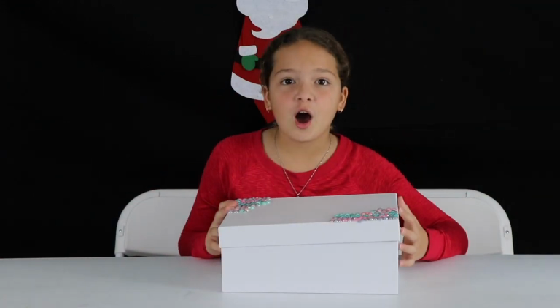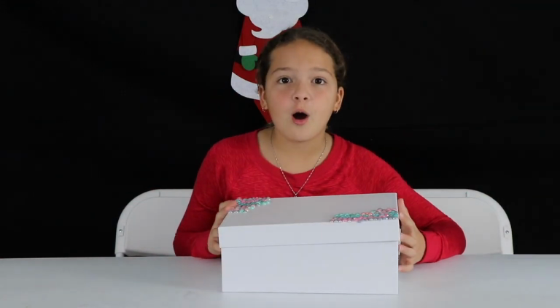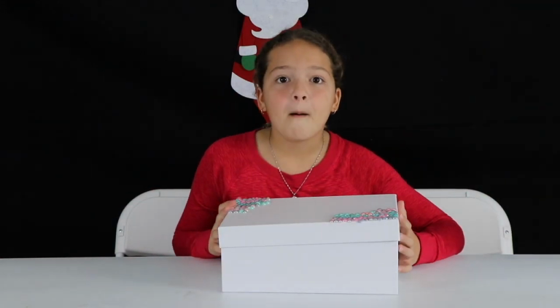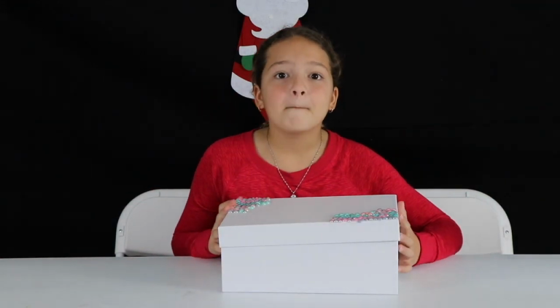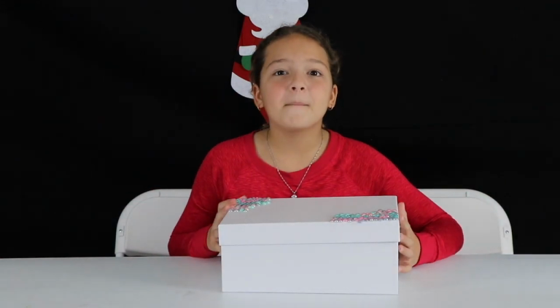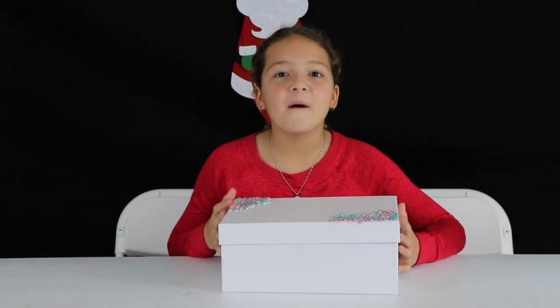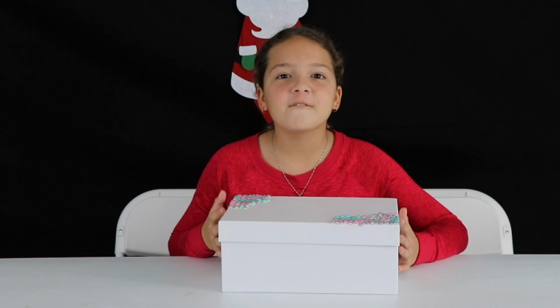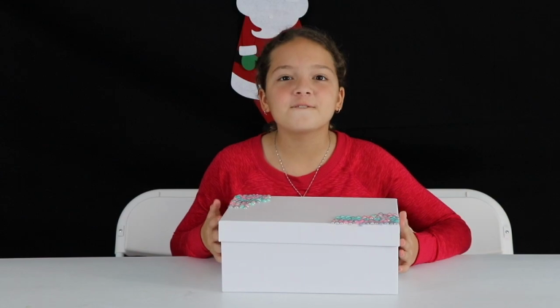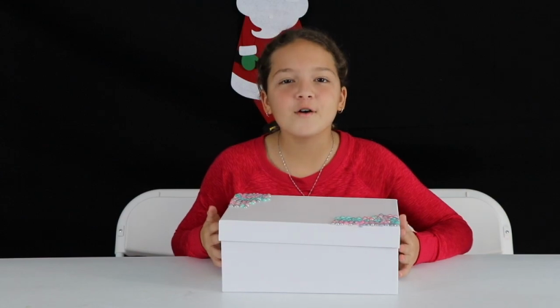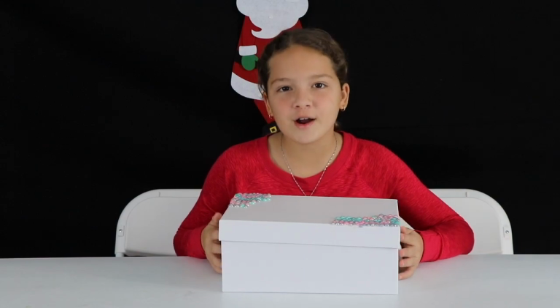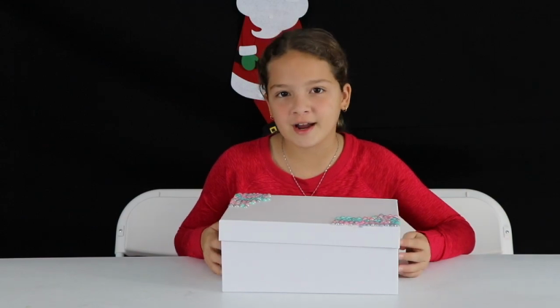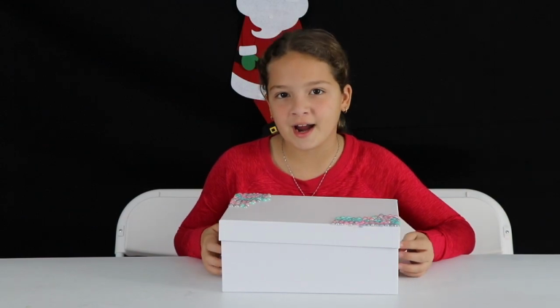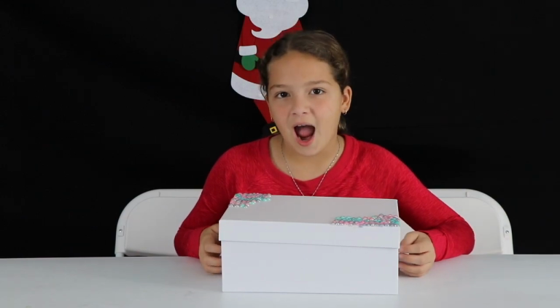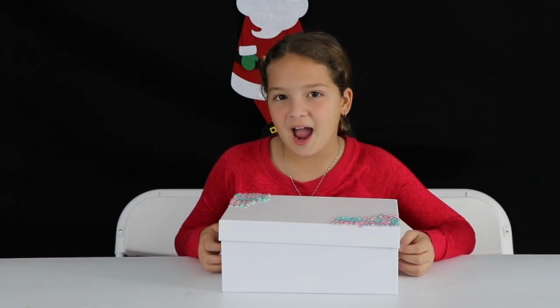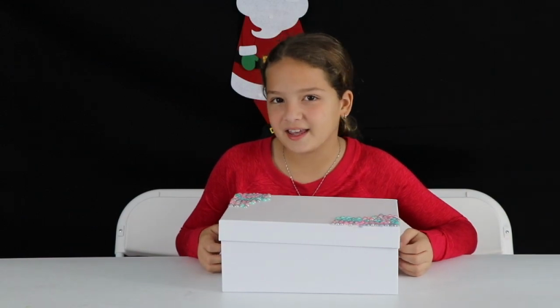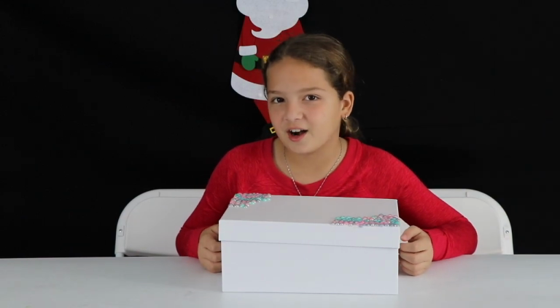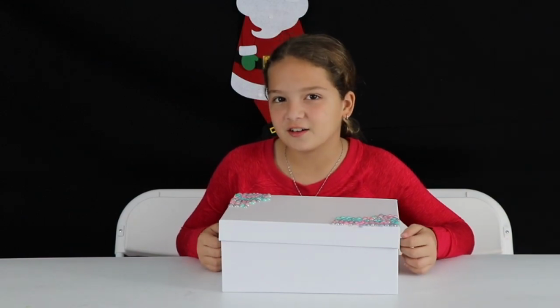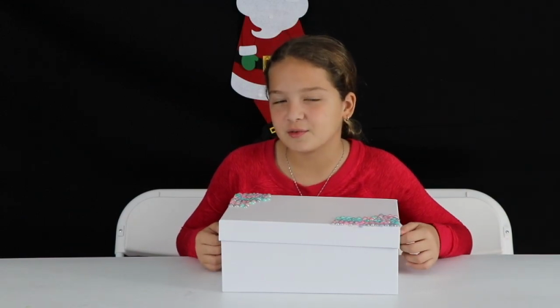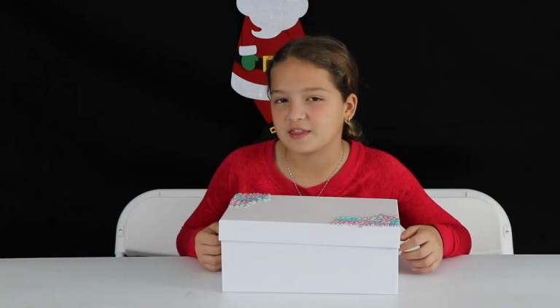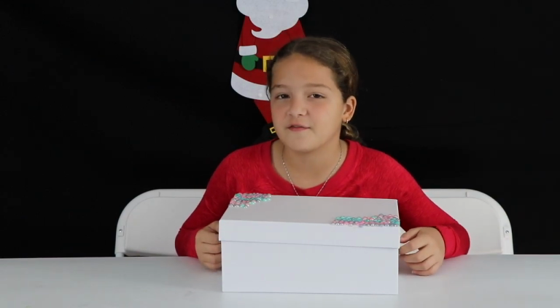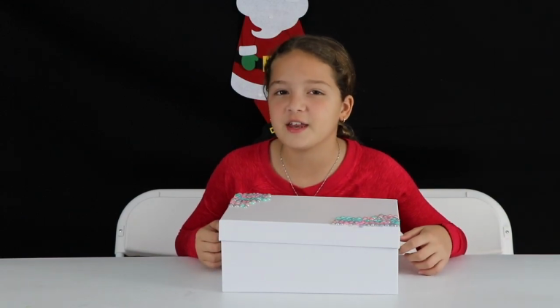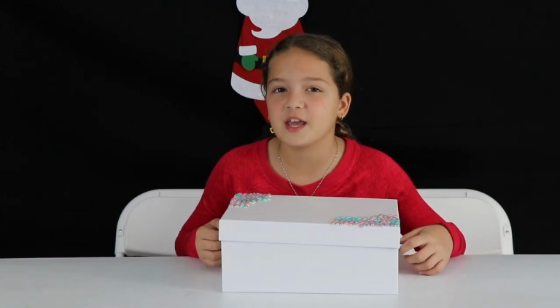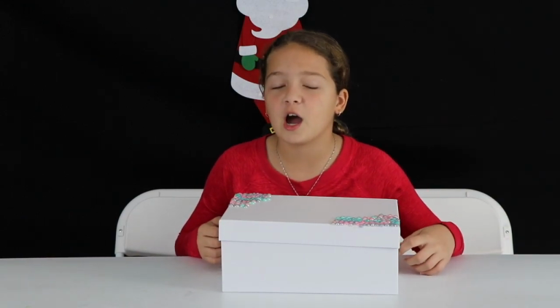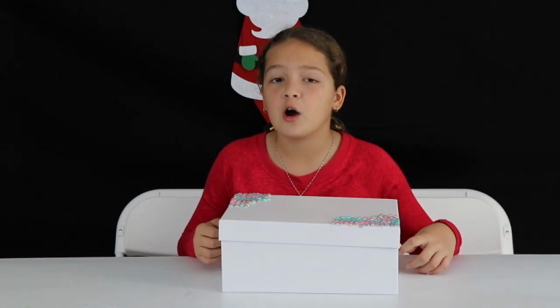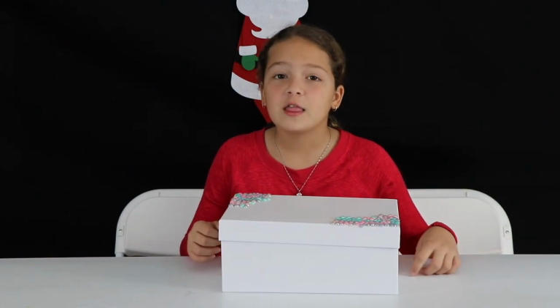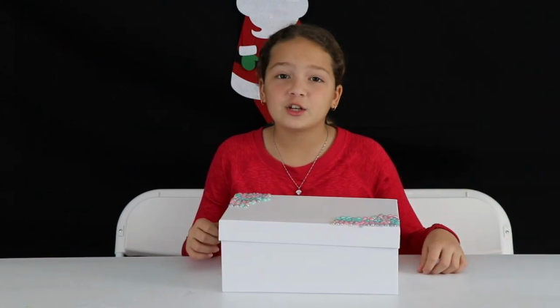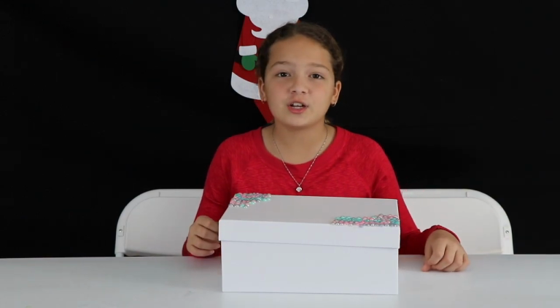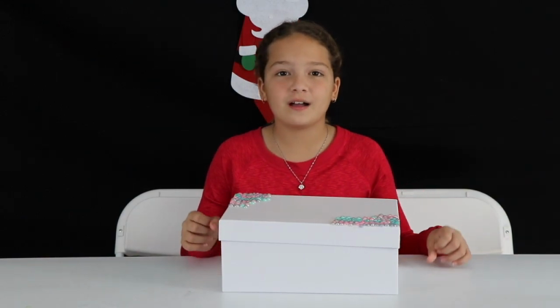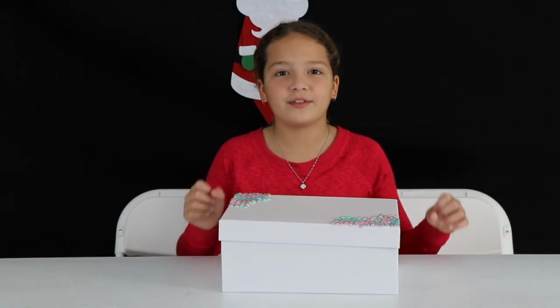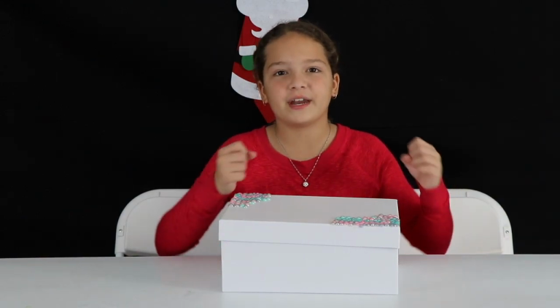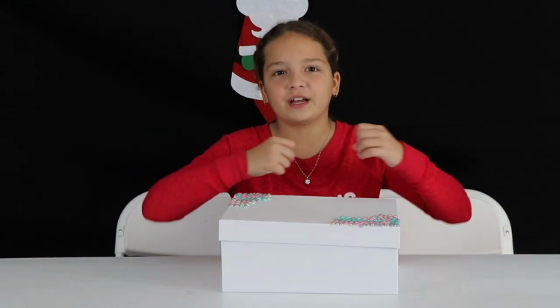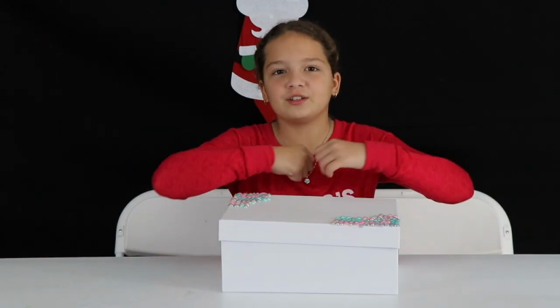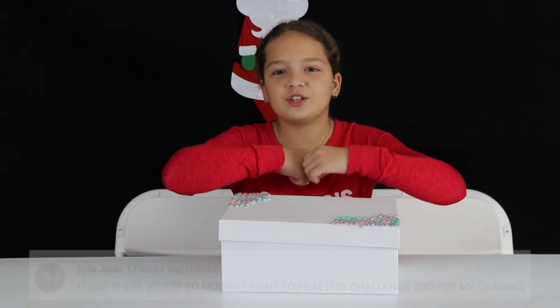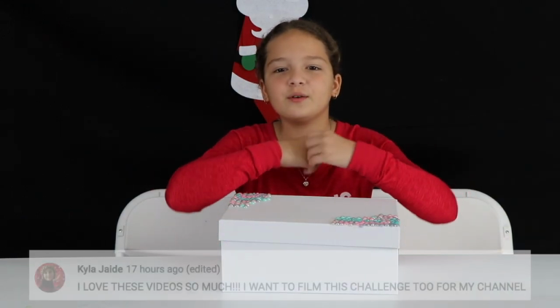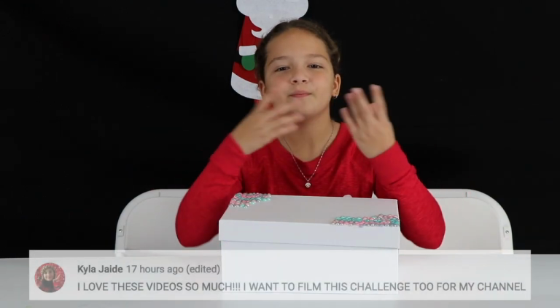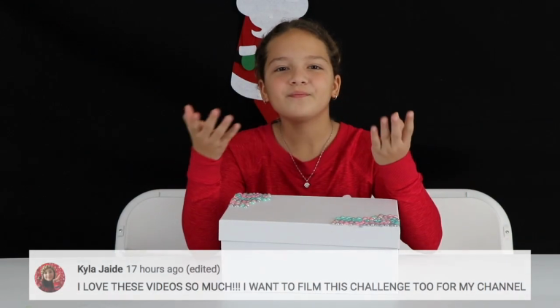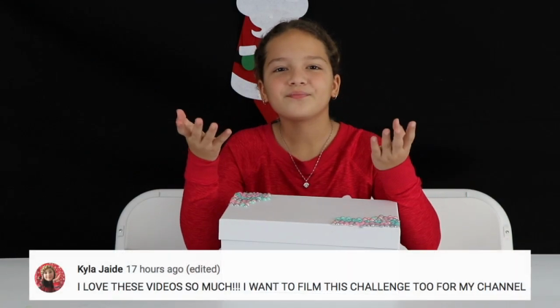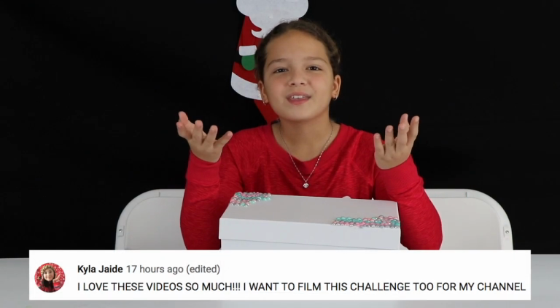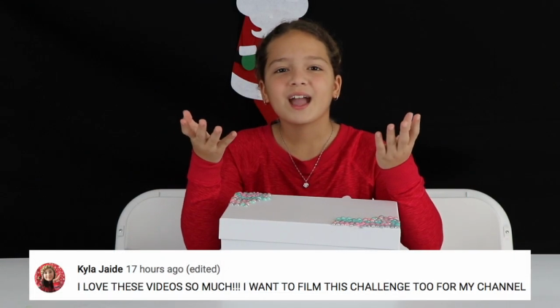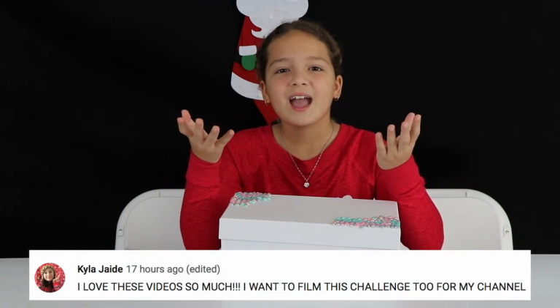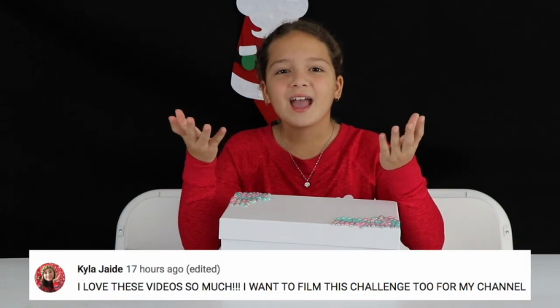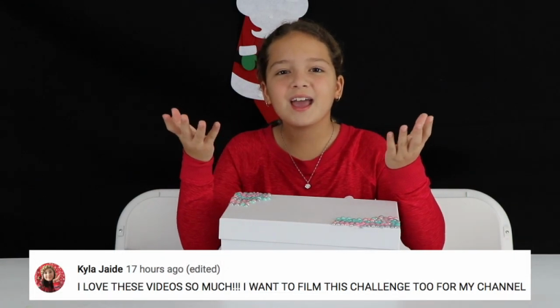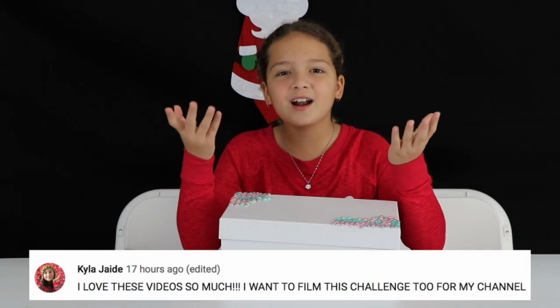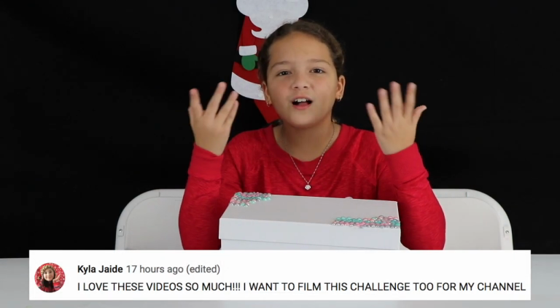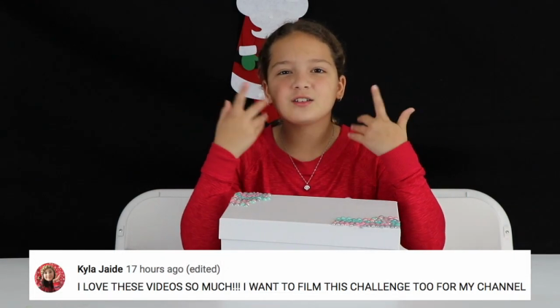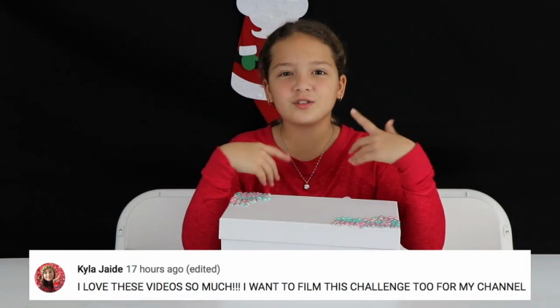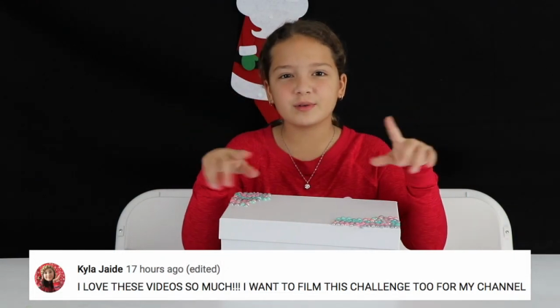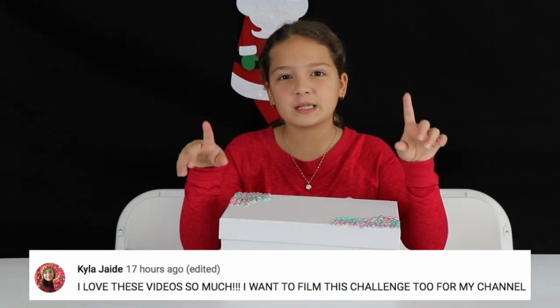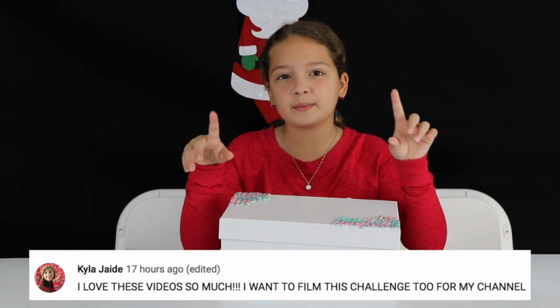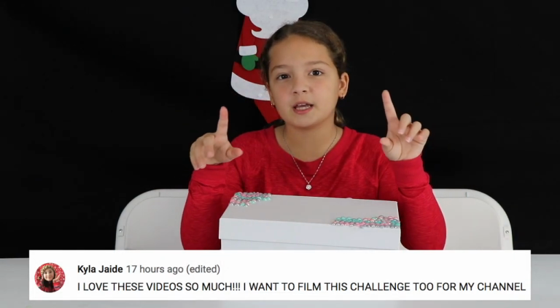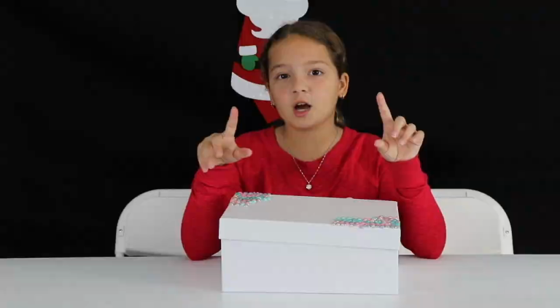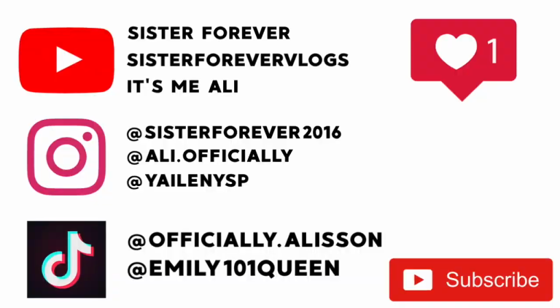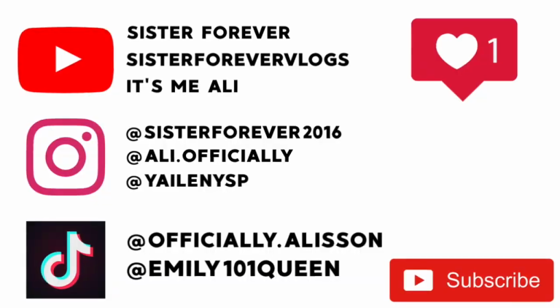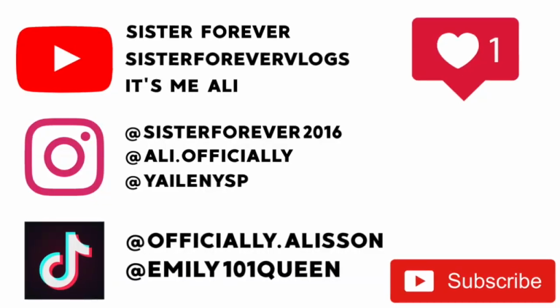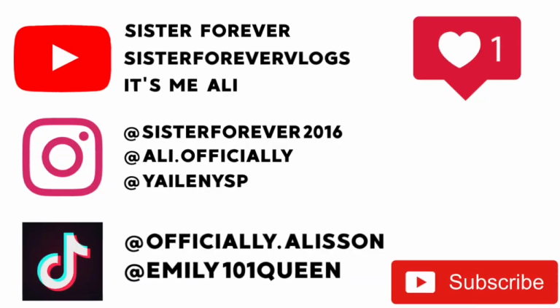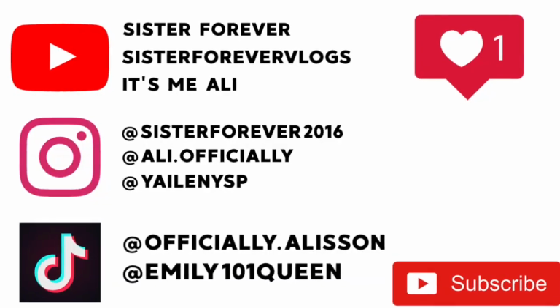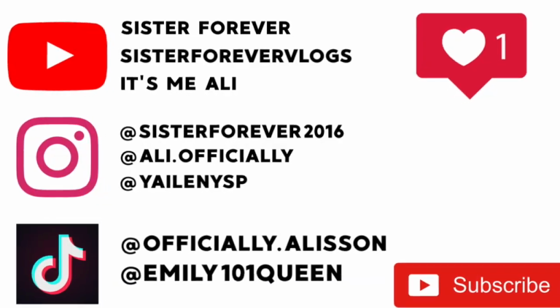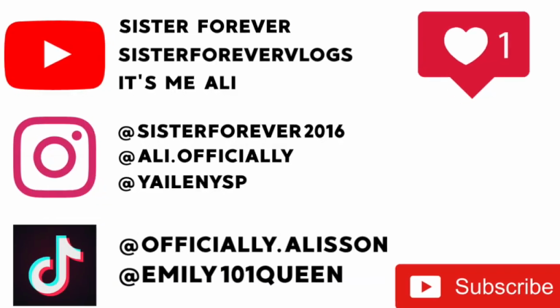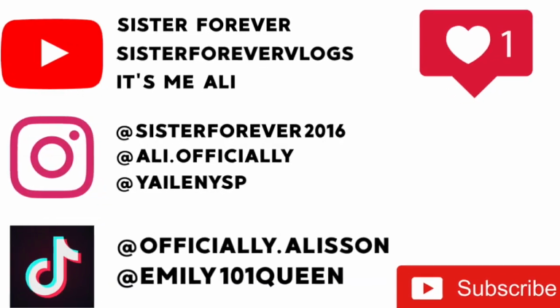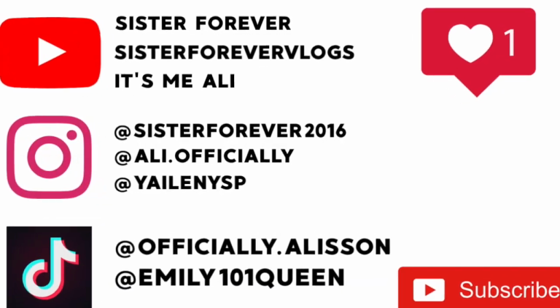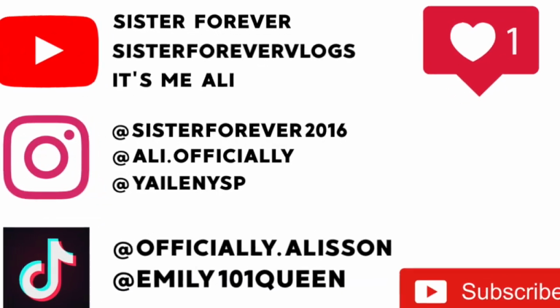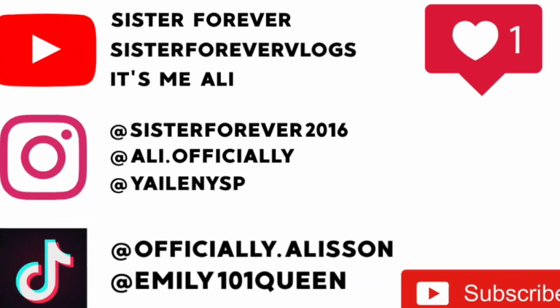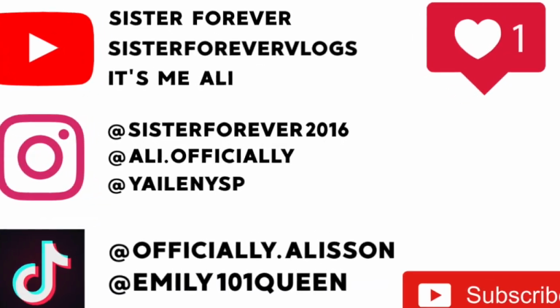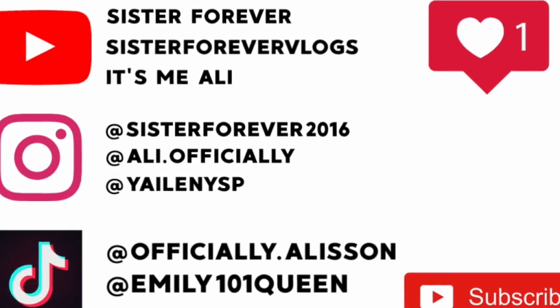So, before I get on with the video, all social media will be on screen and in the description.